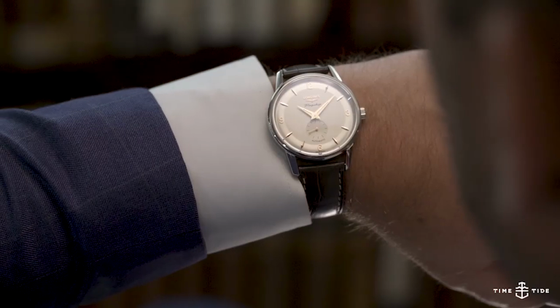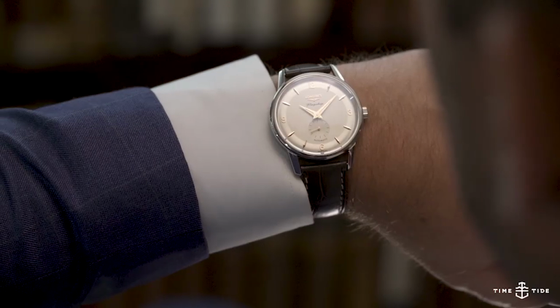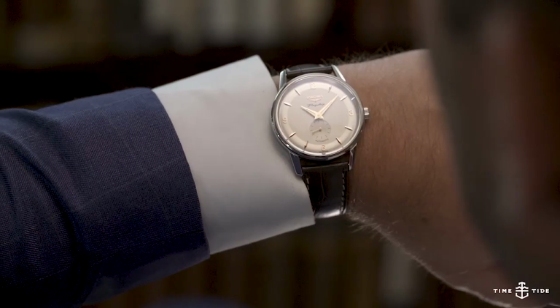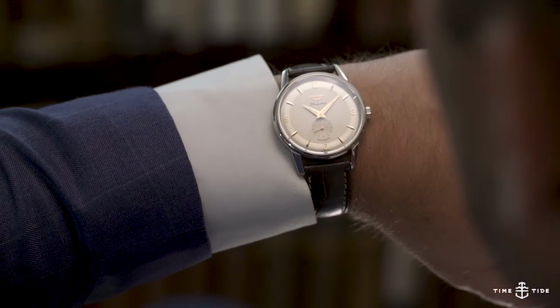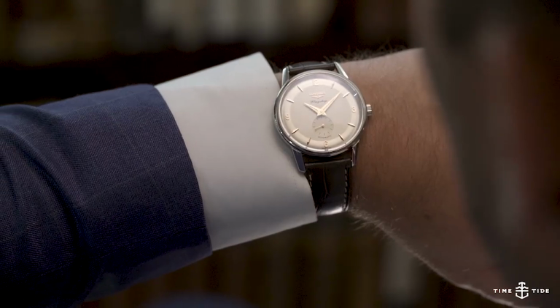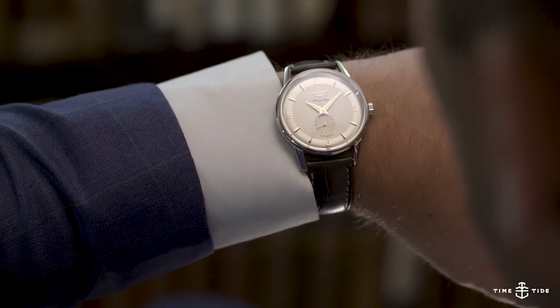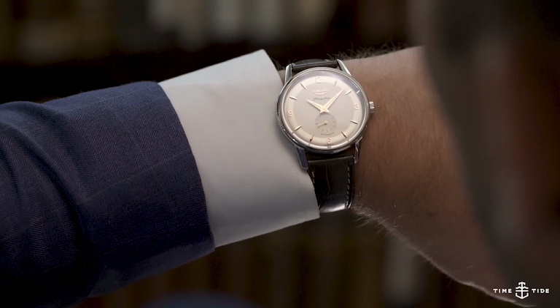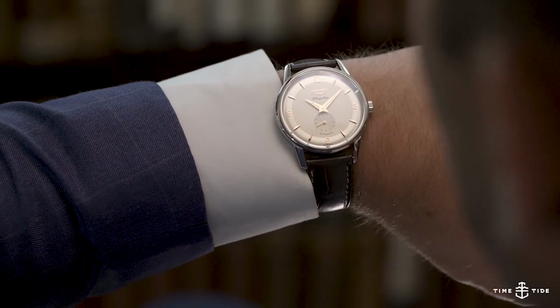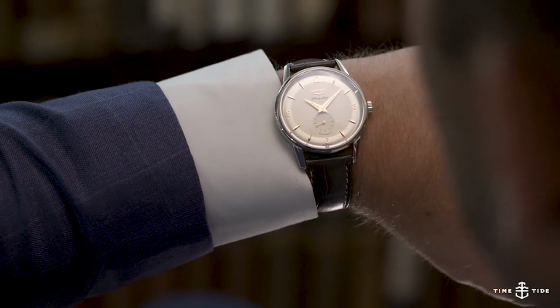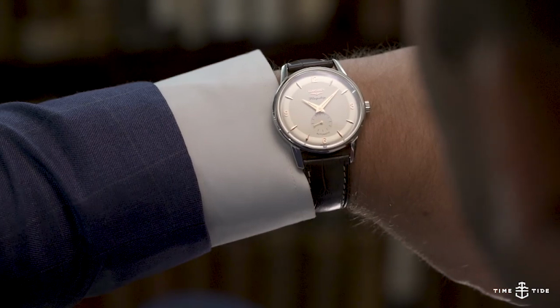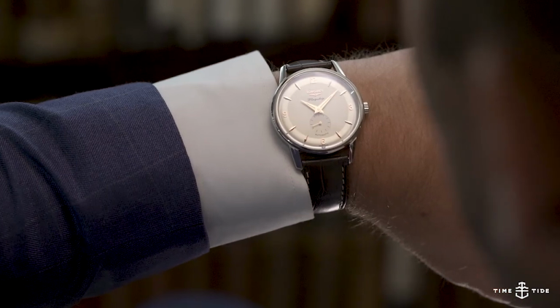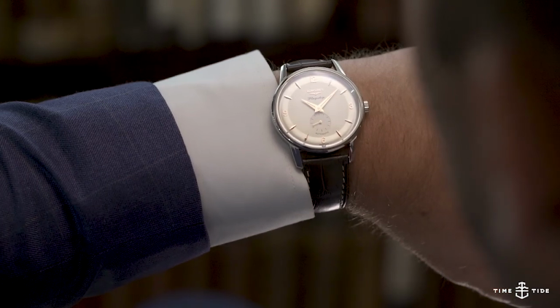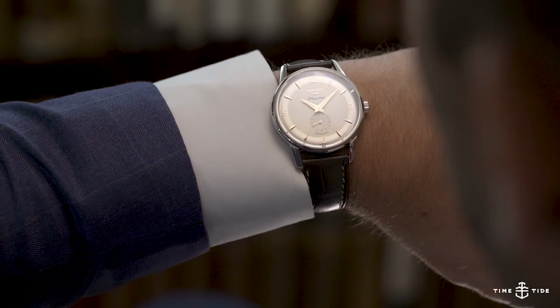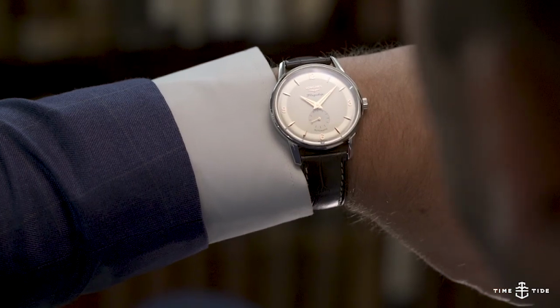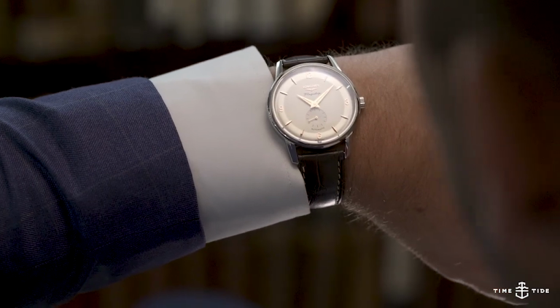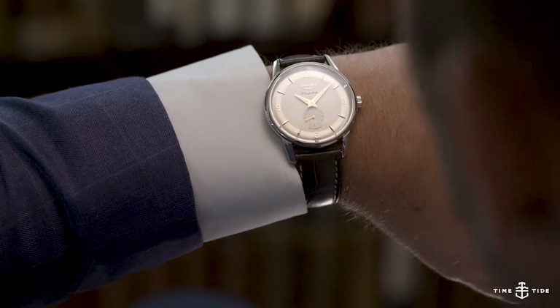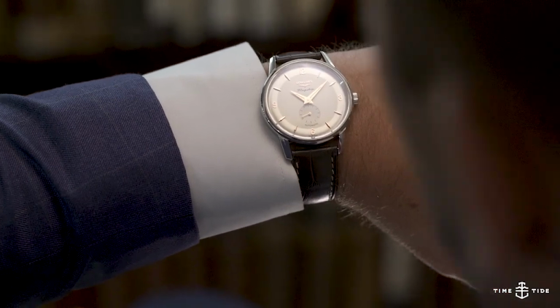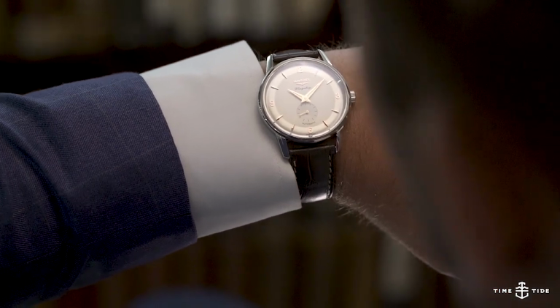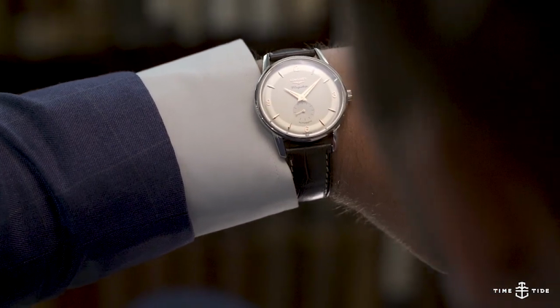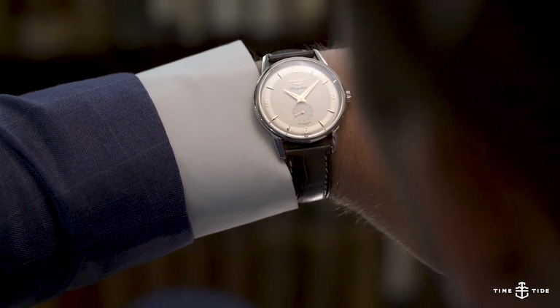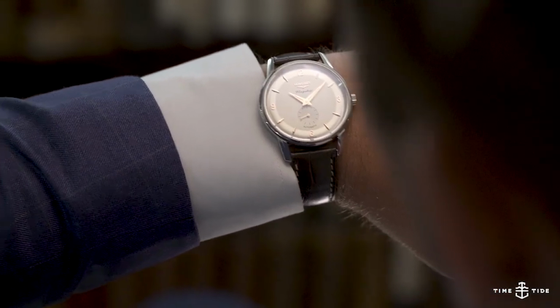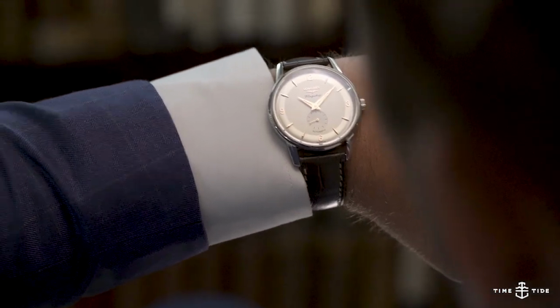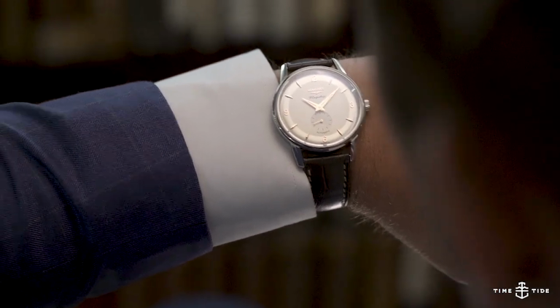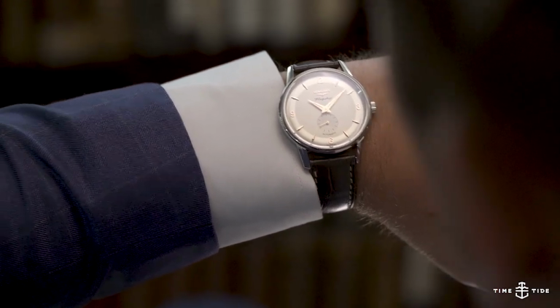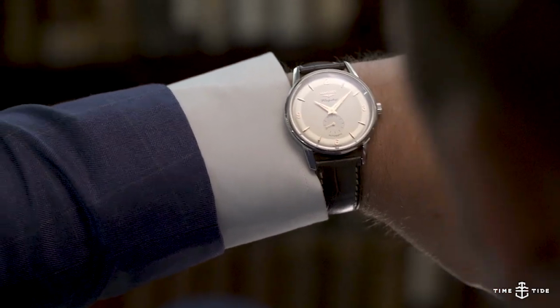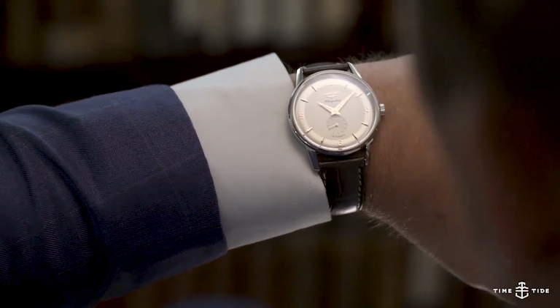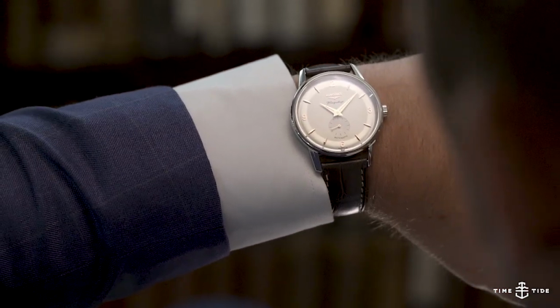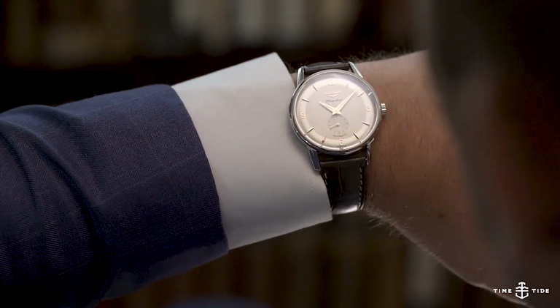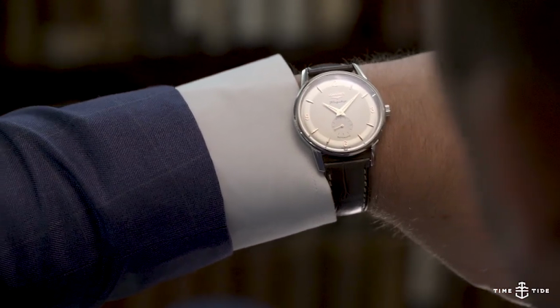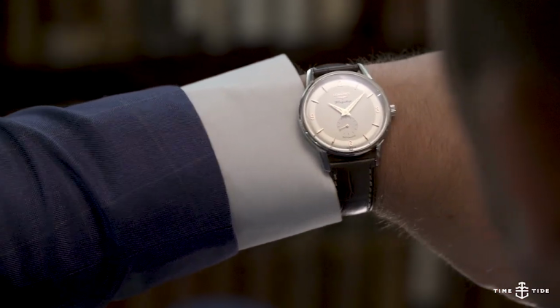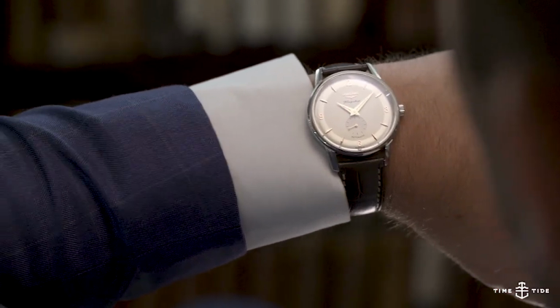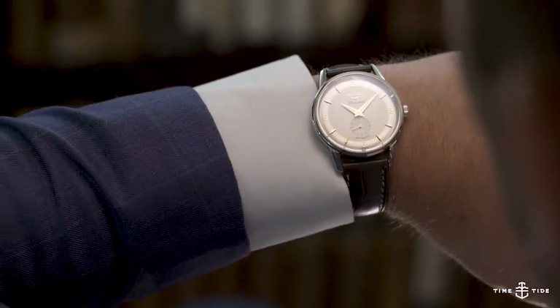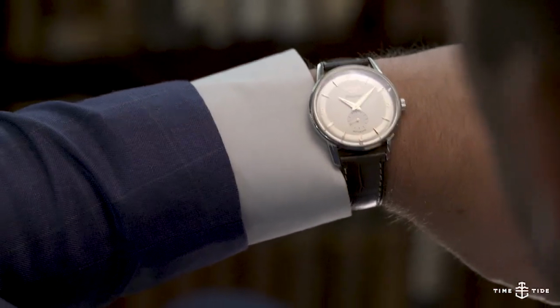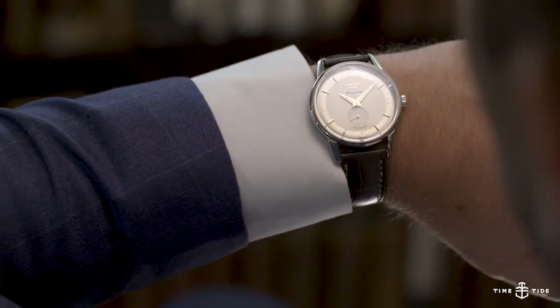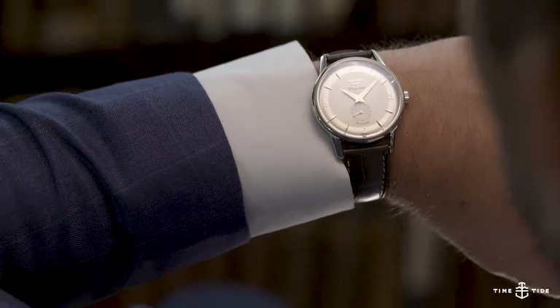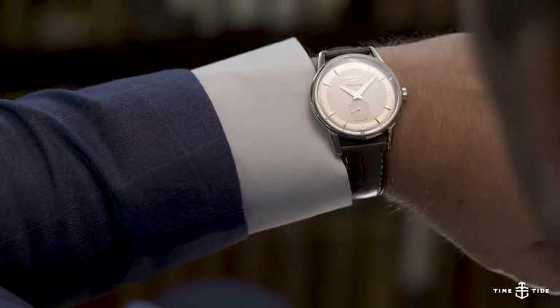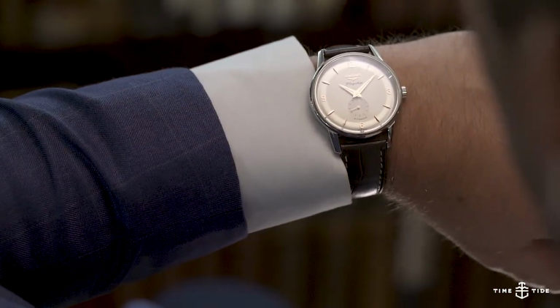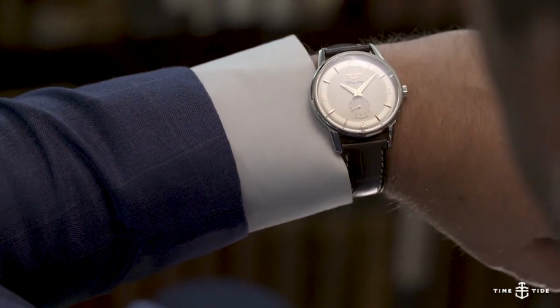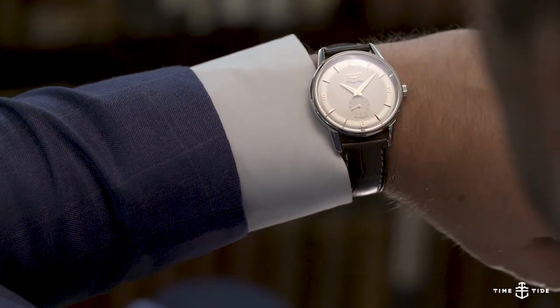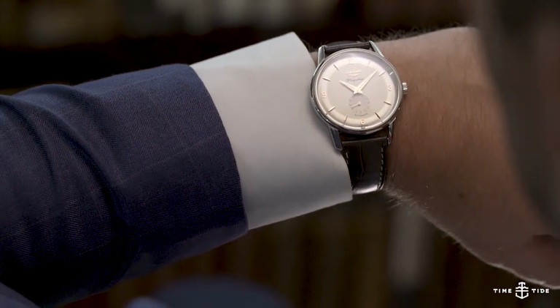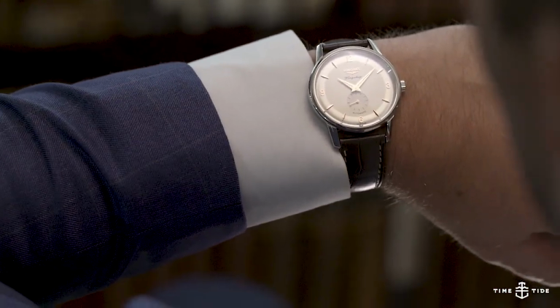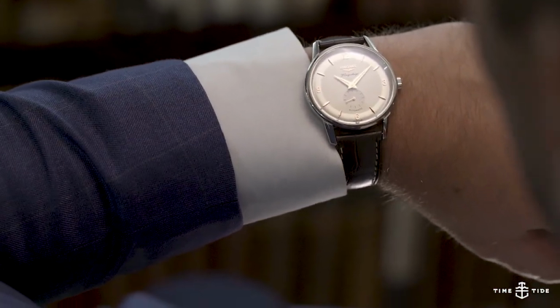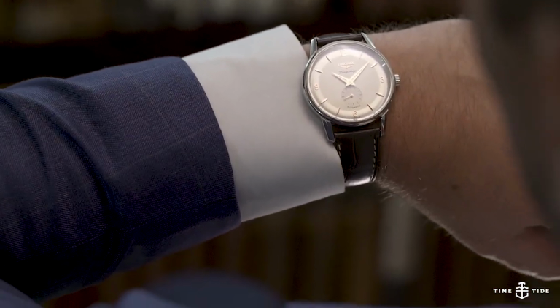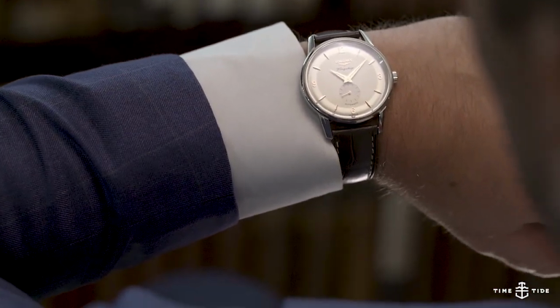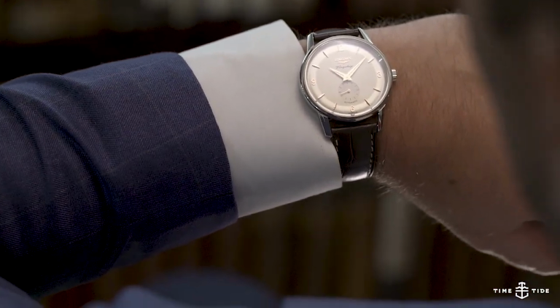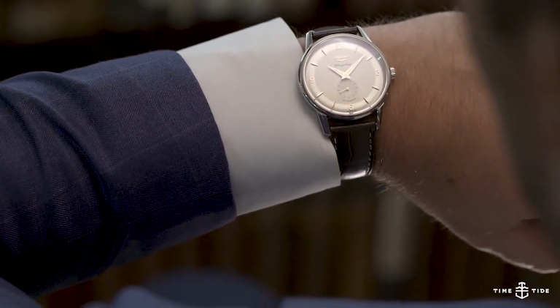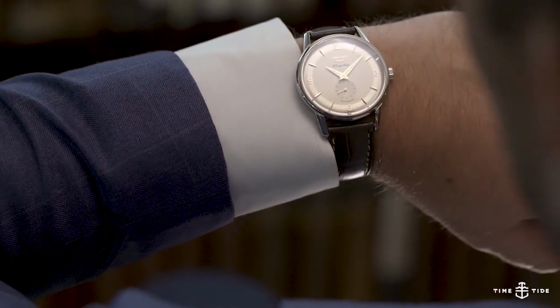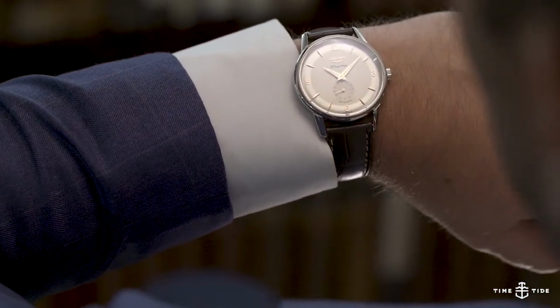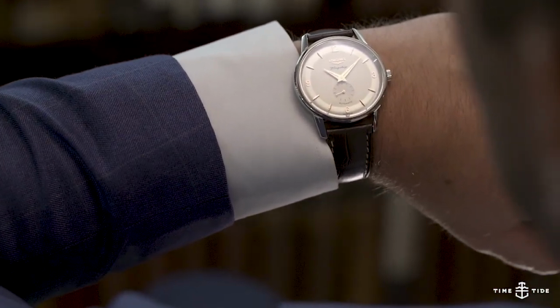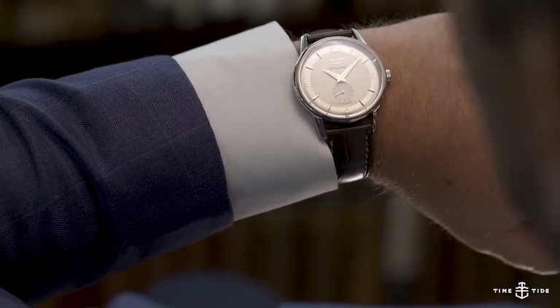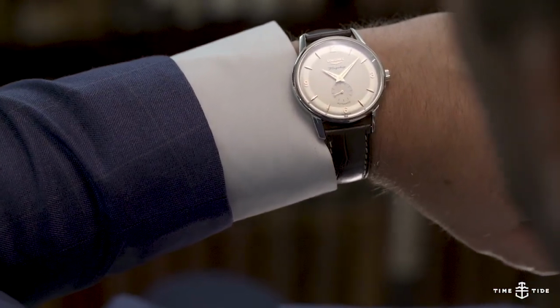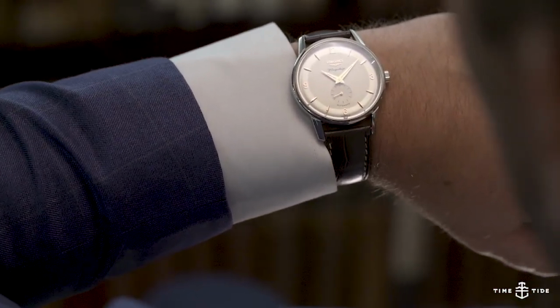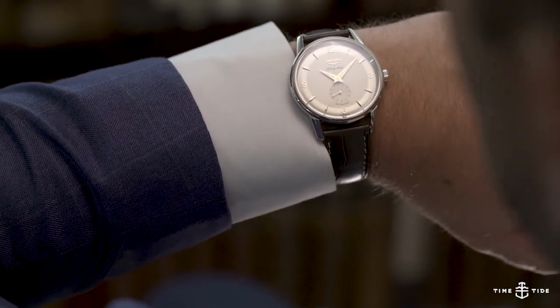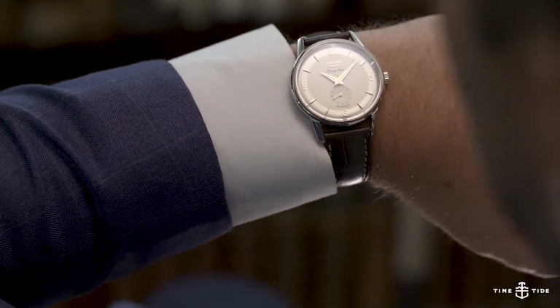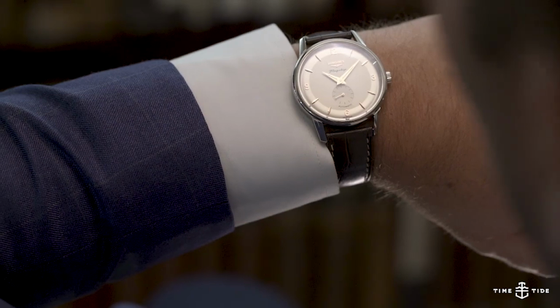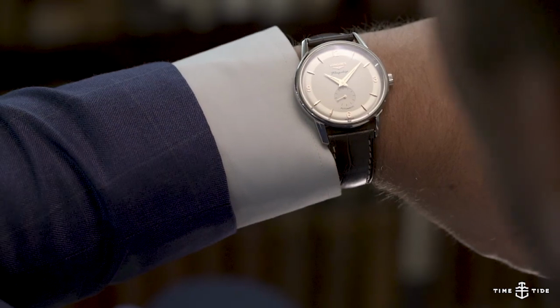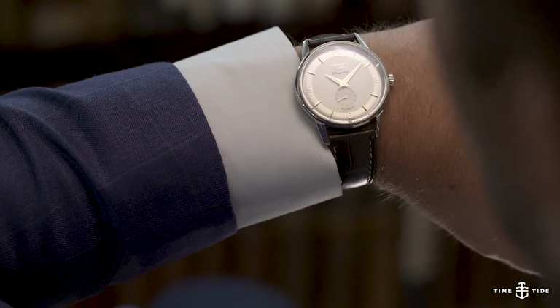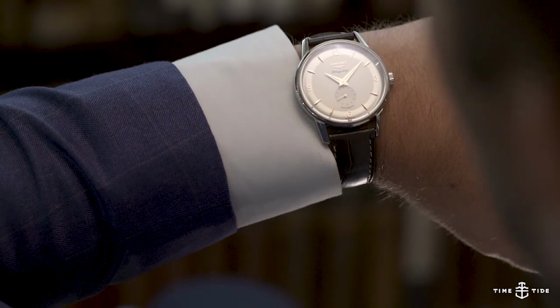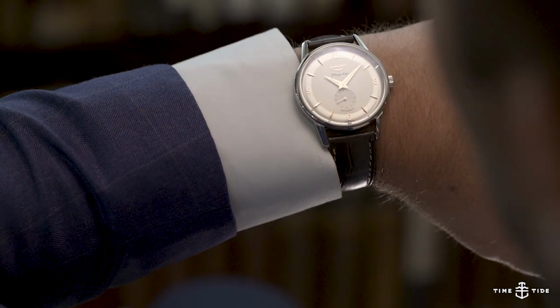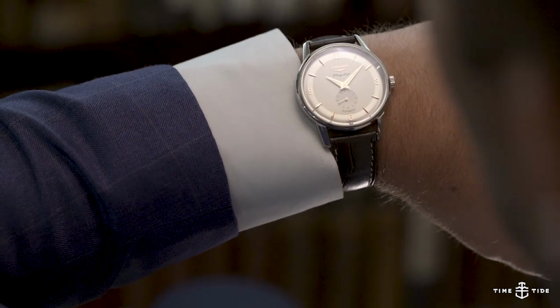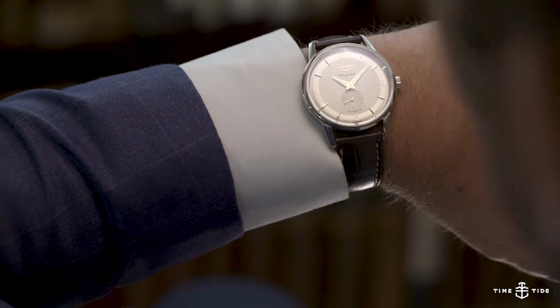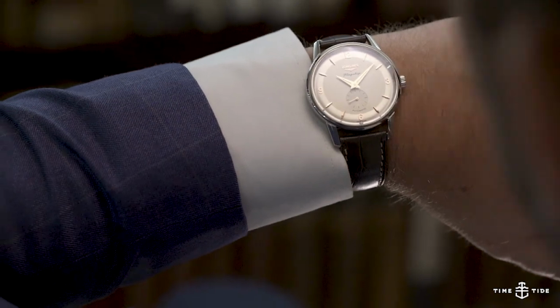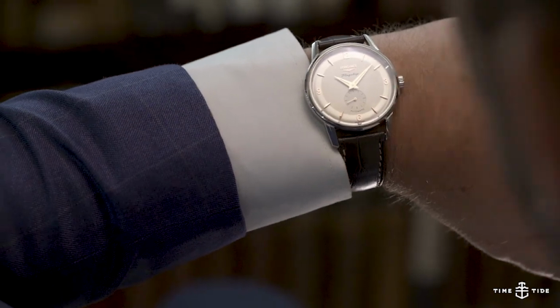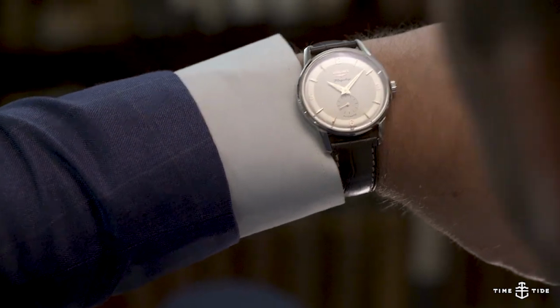The profile is slim so it slips under the cuff, and there's also a logo on the crown as well as a supple brown leather strap.